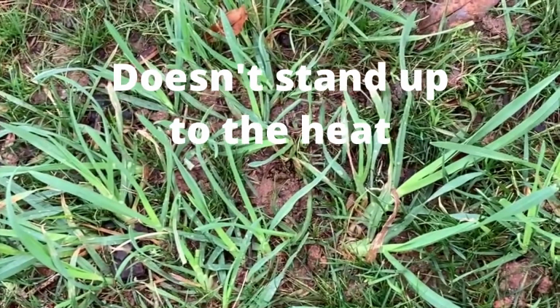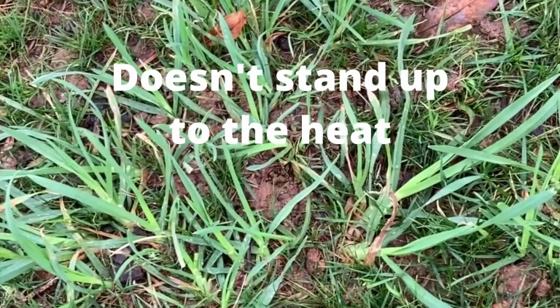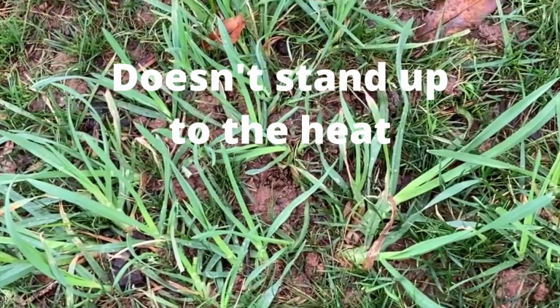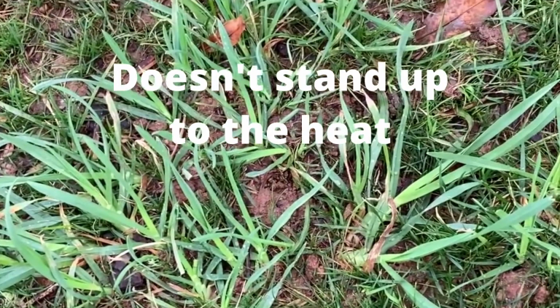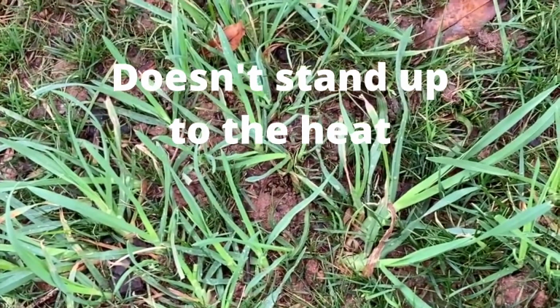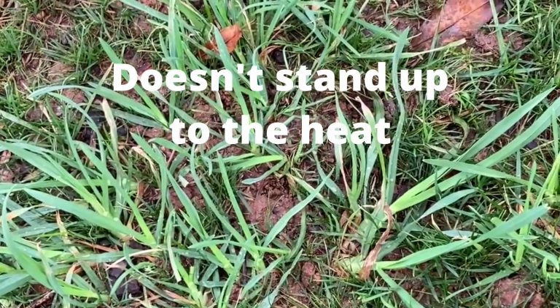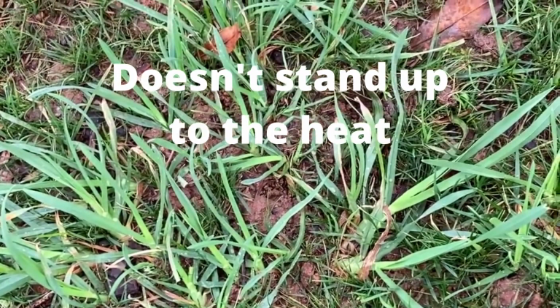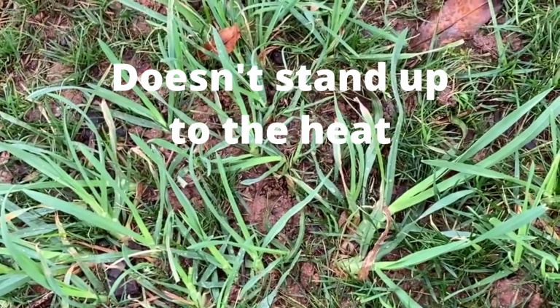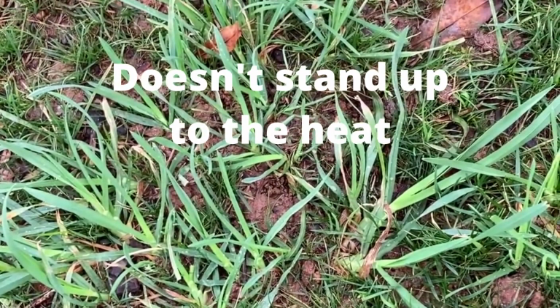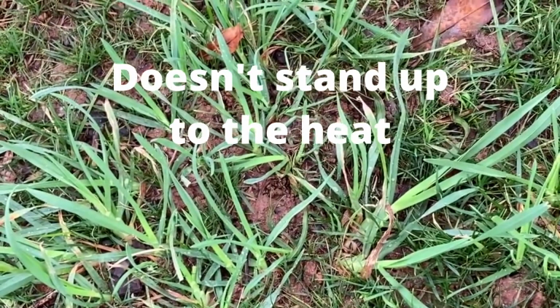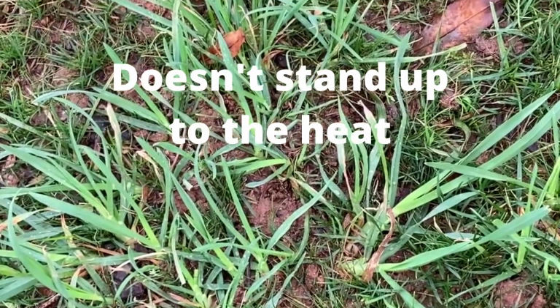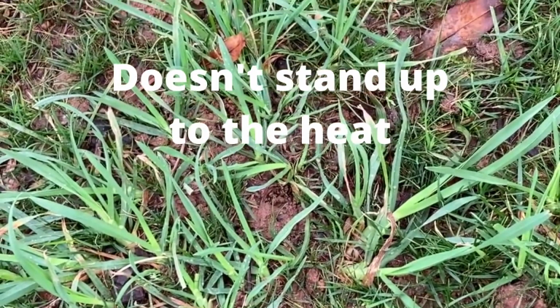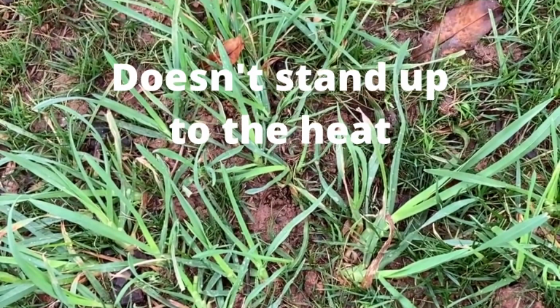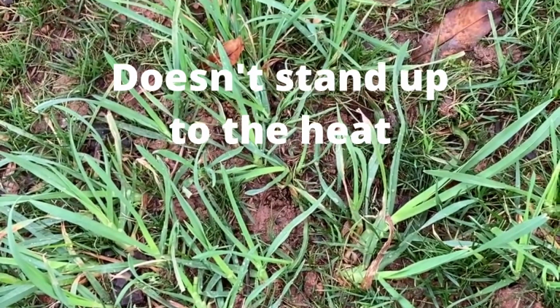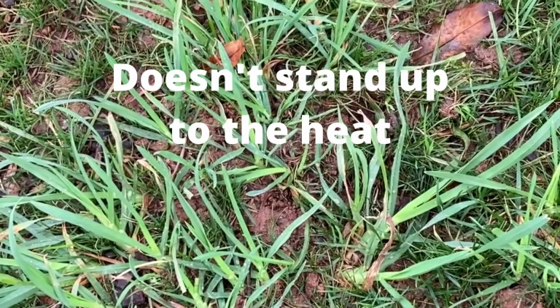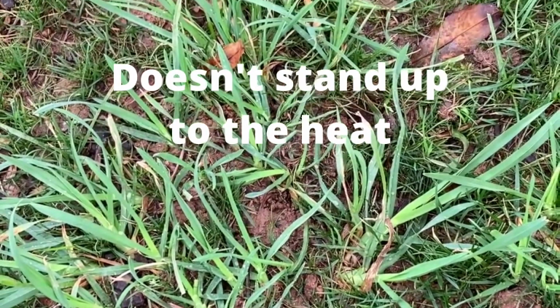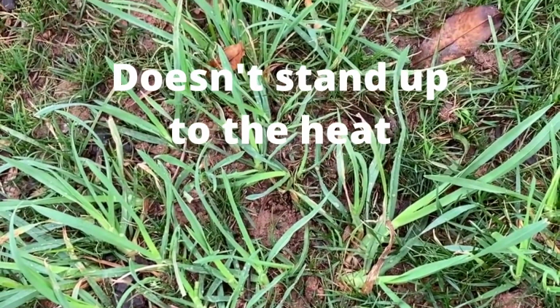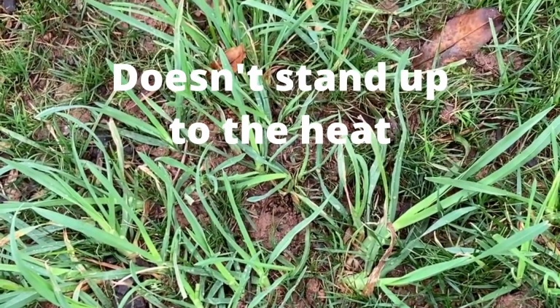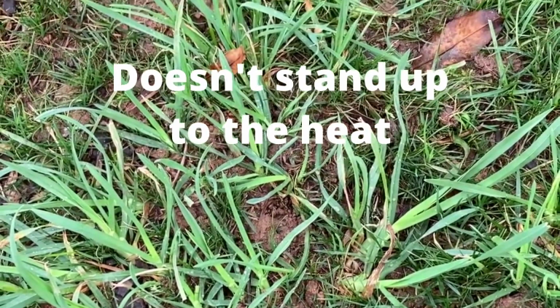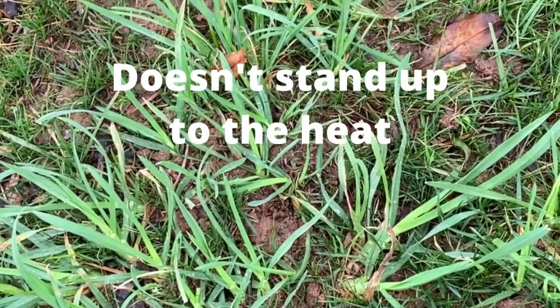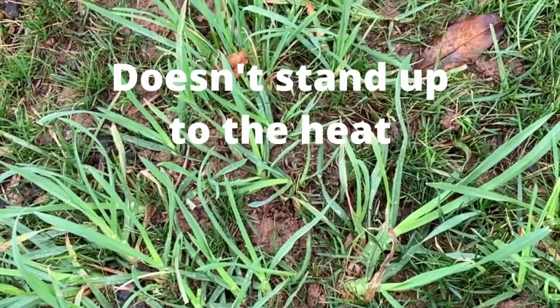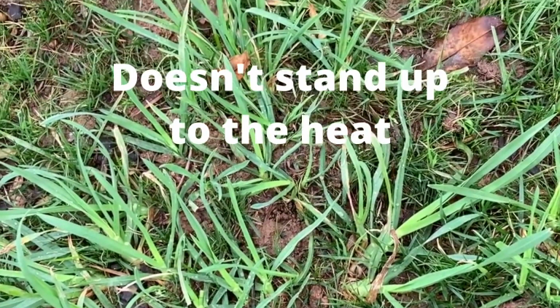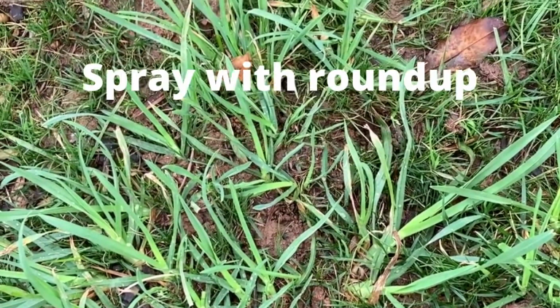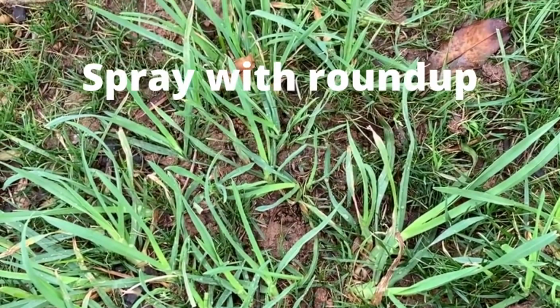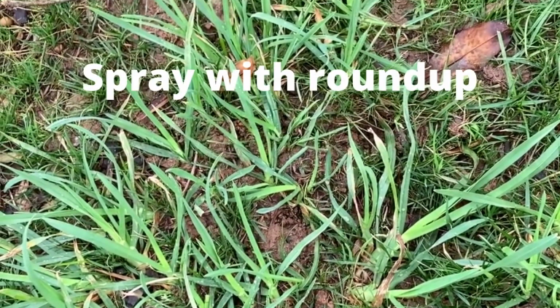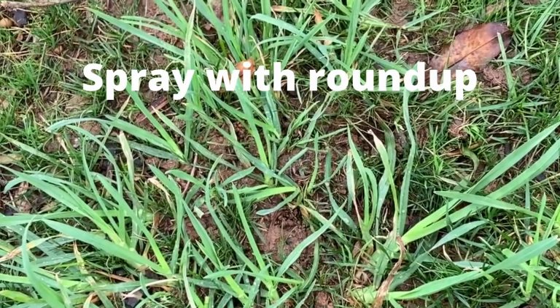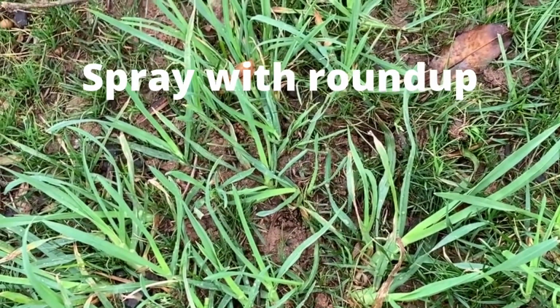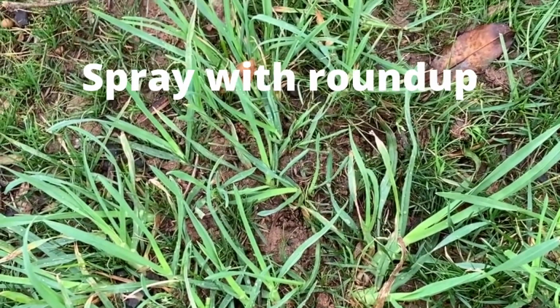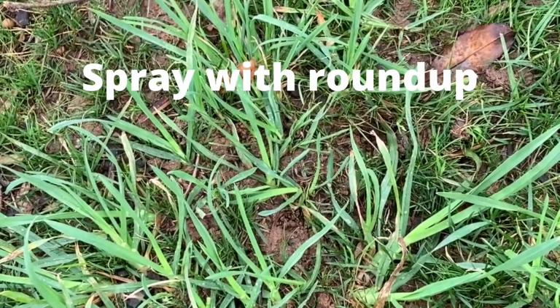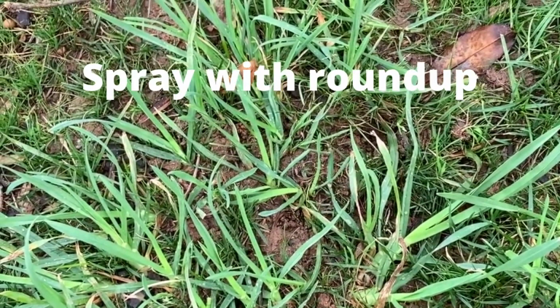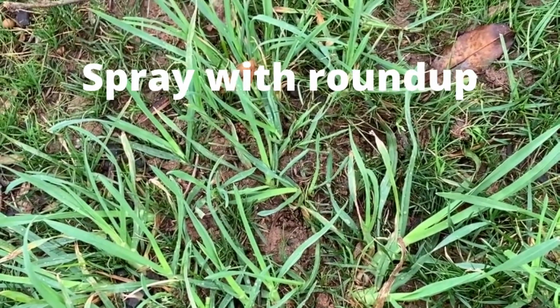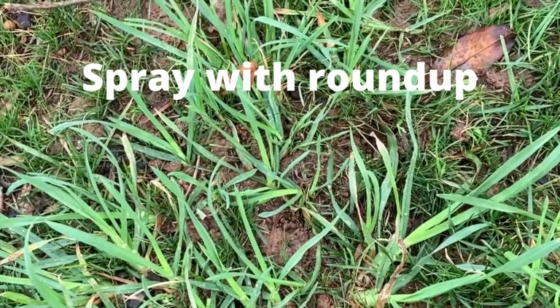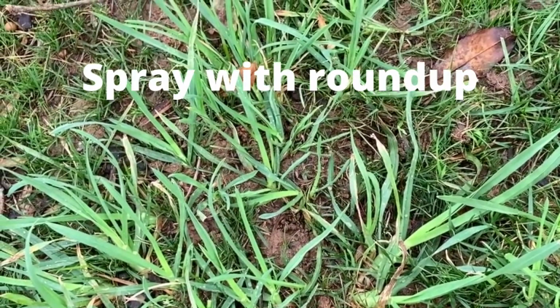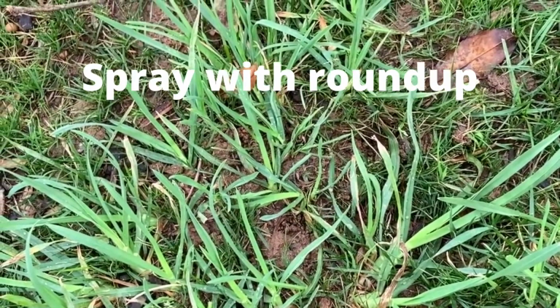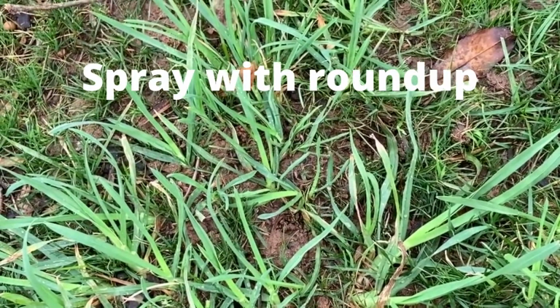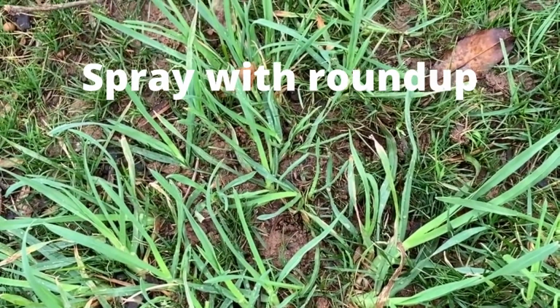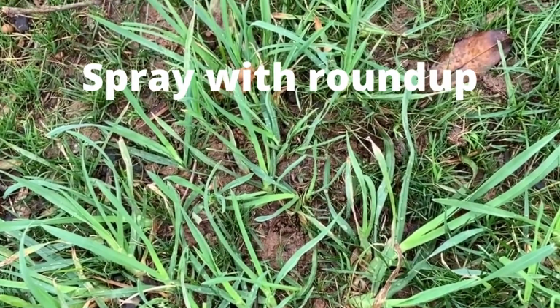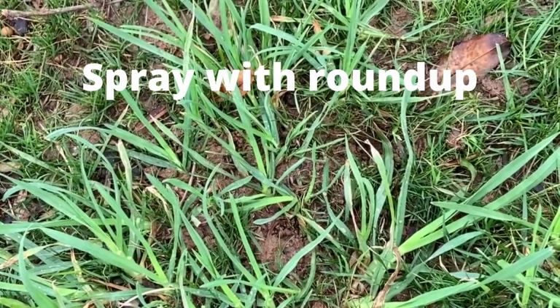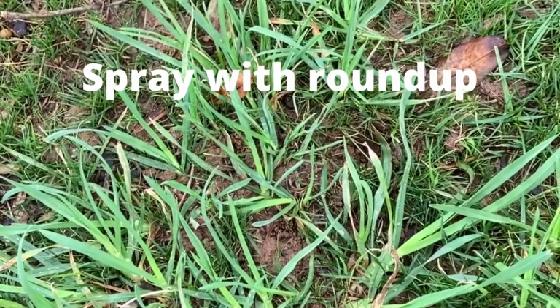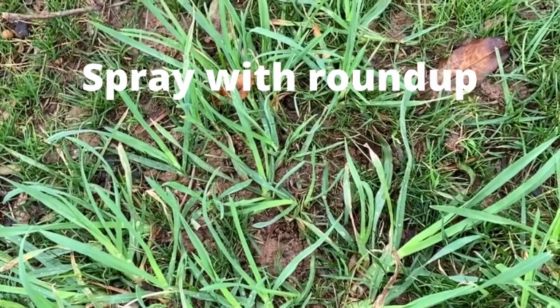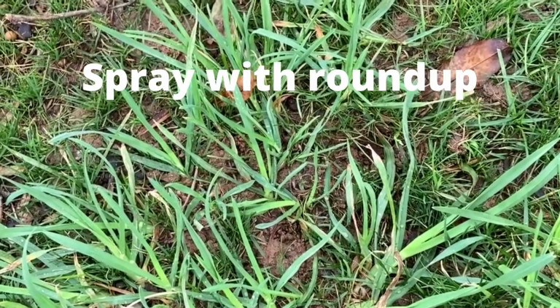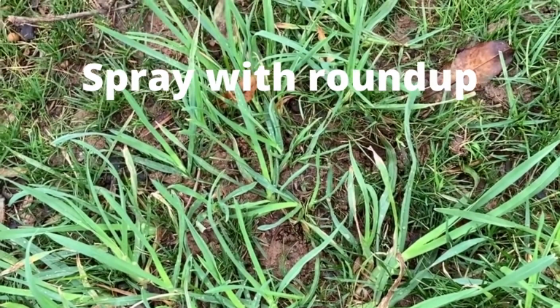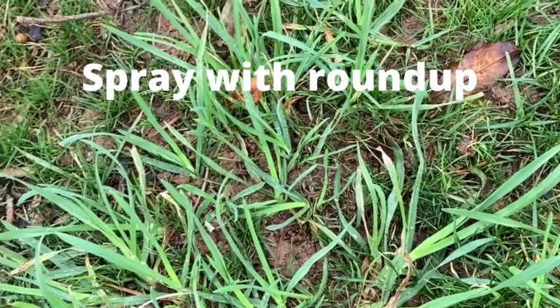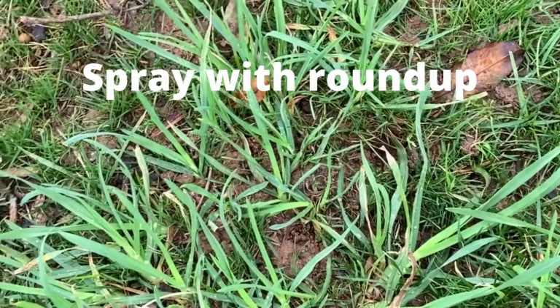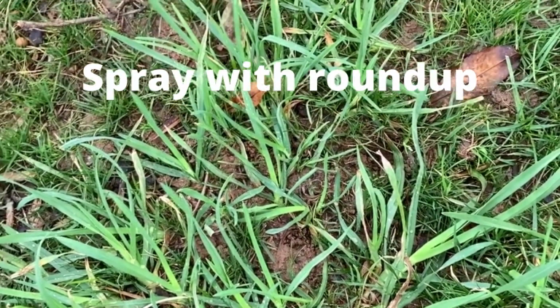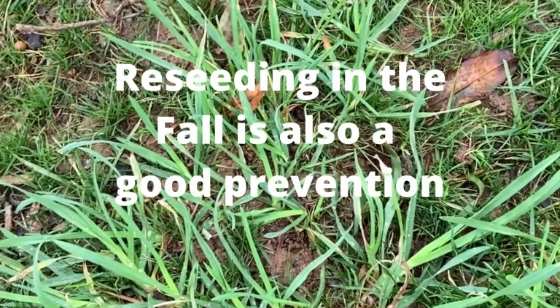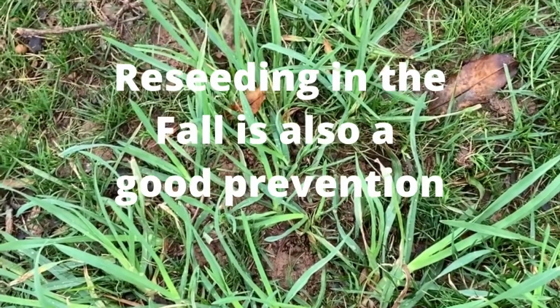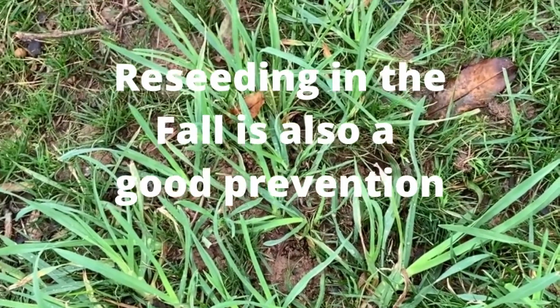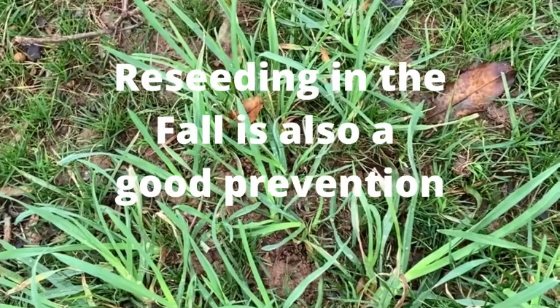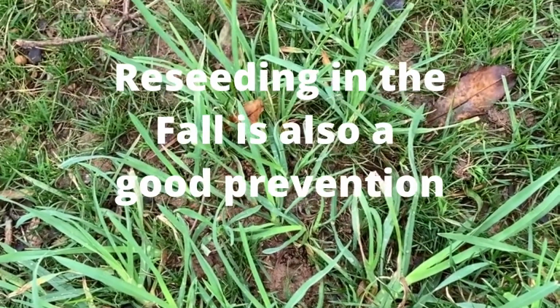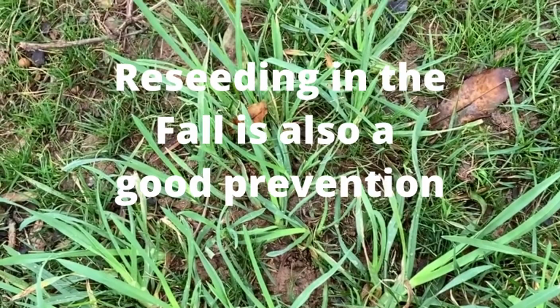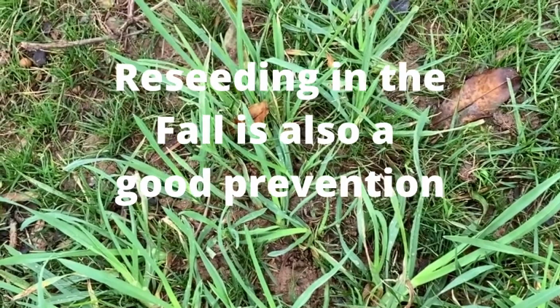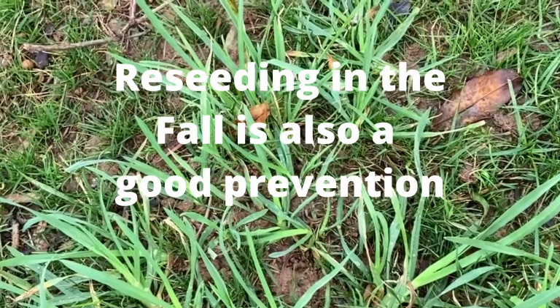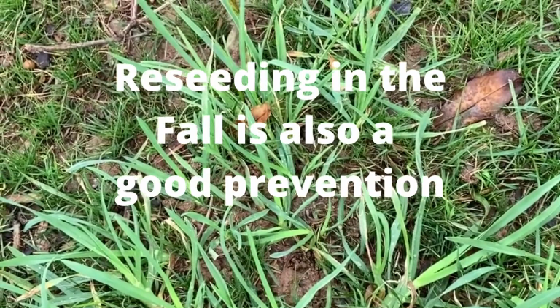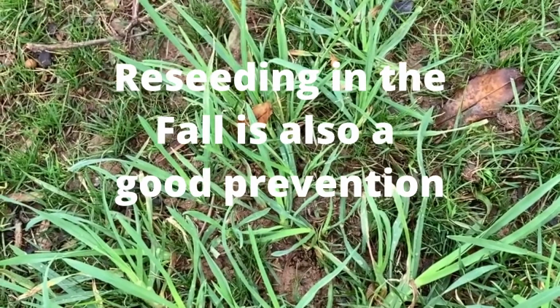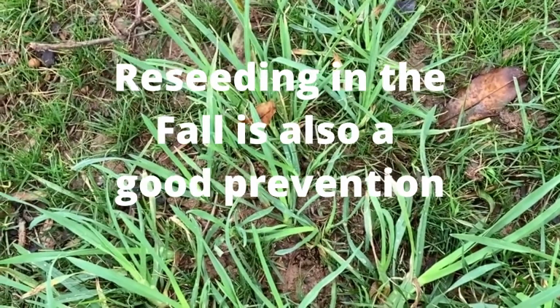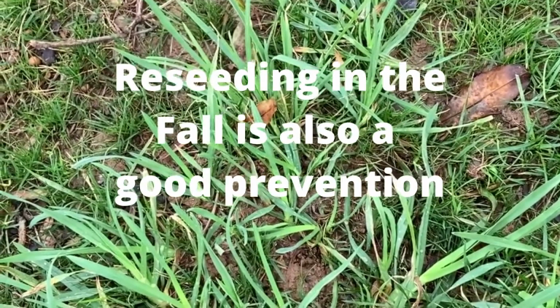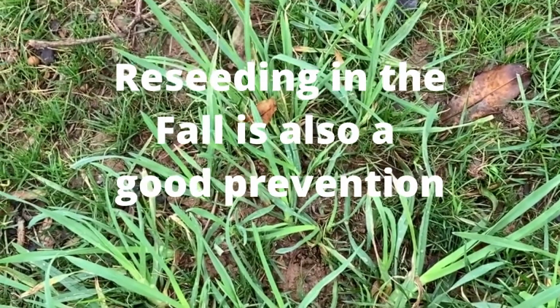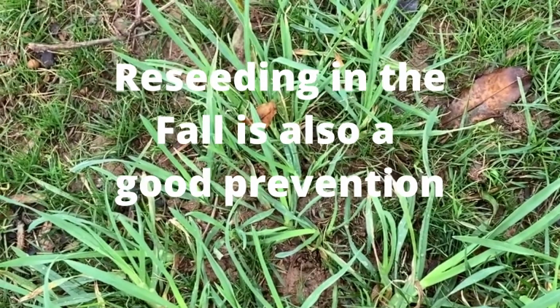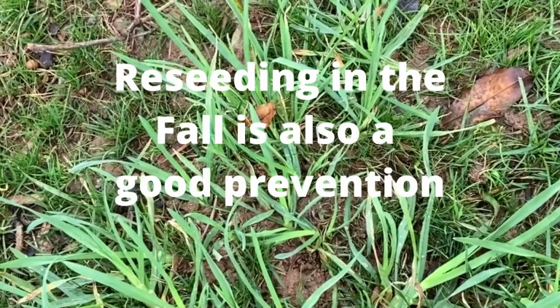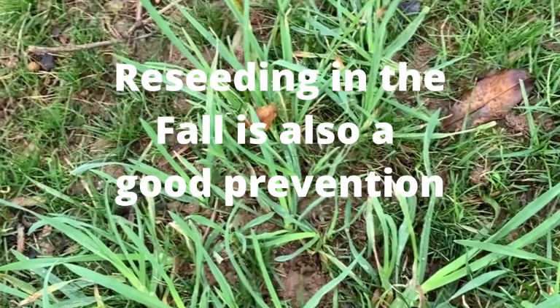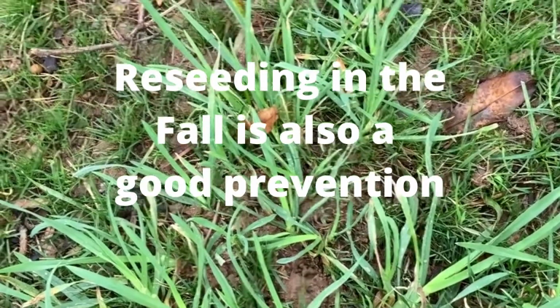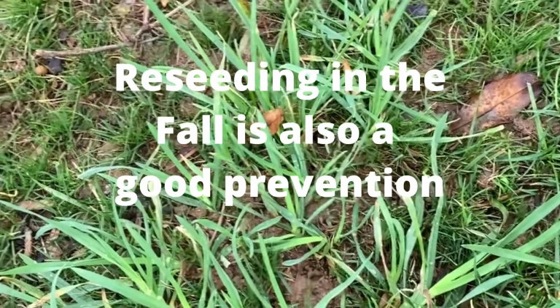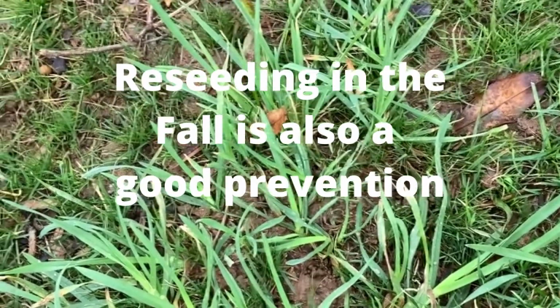The only thing you can do is spray it and then reseed, but you'd have to do that in the fall. This is orchard grass.